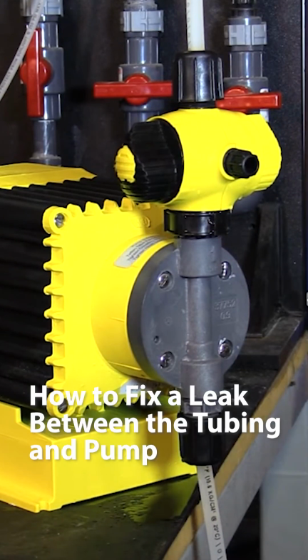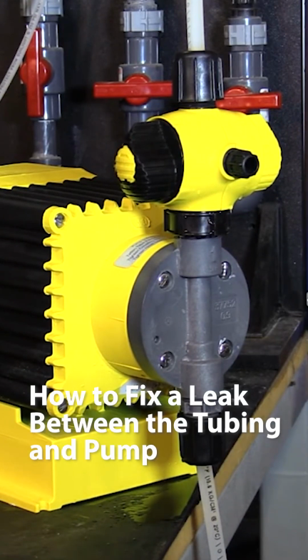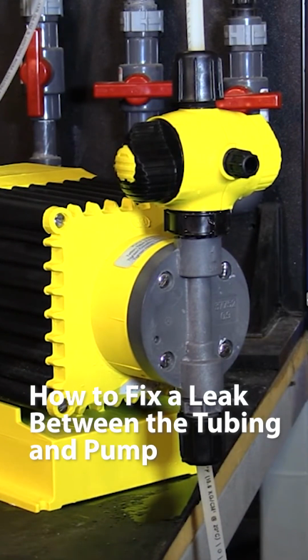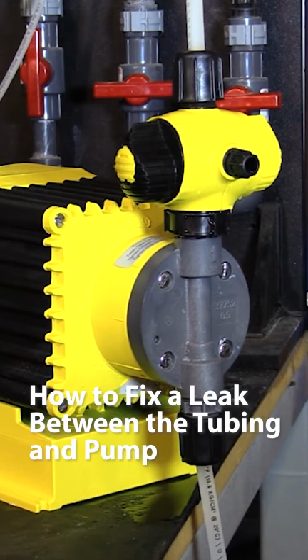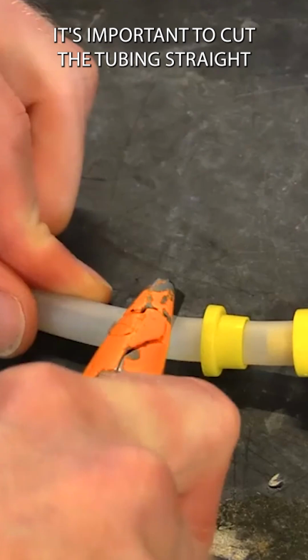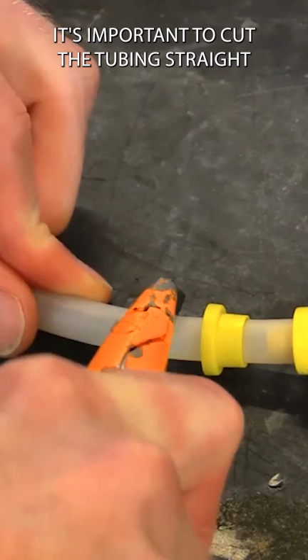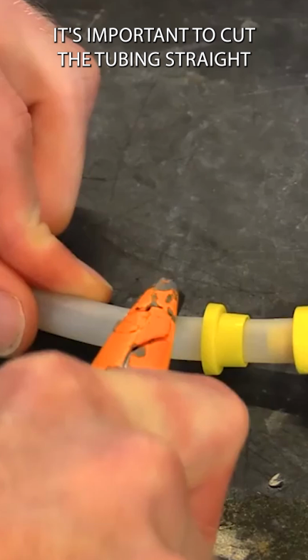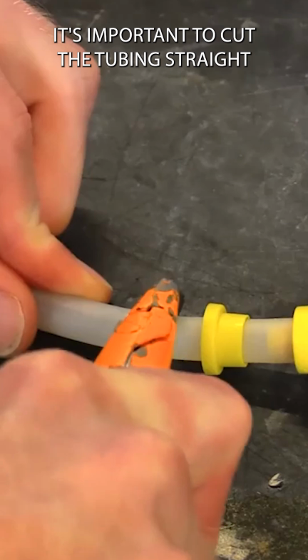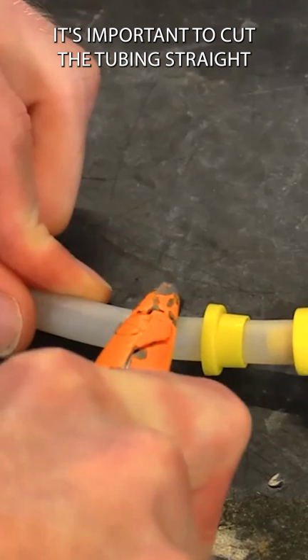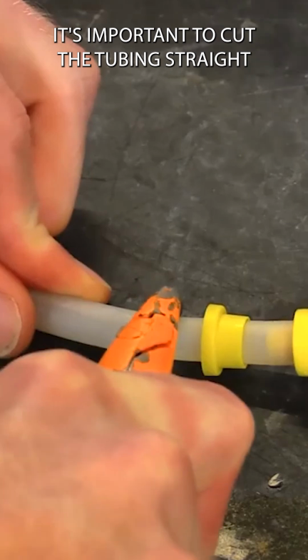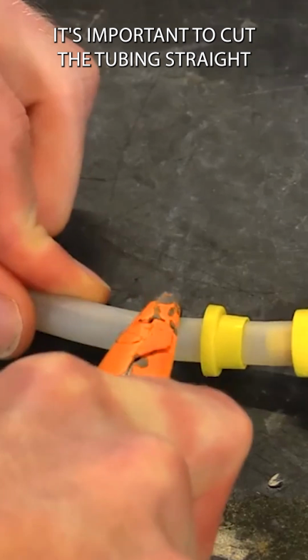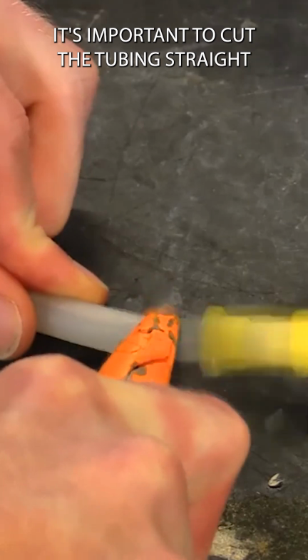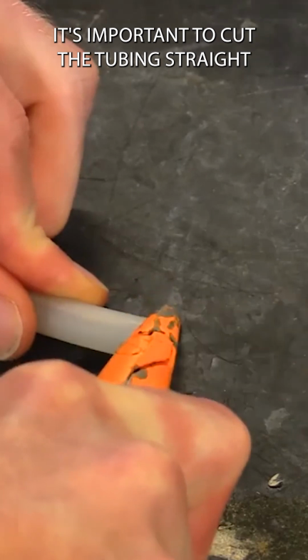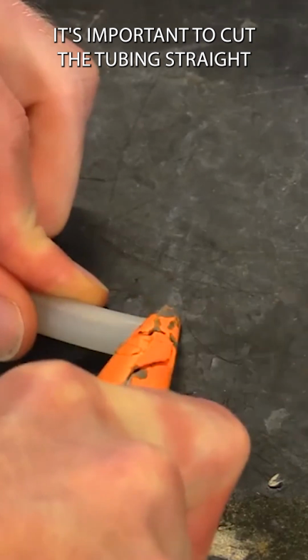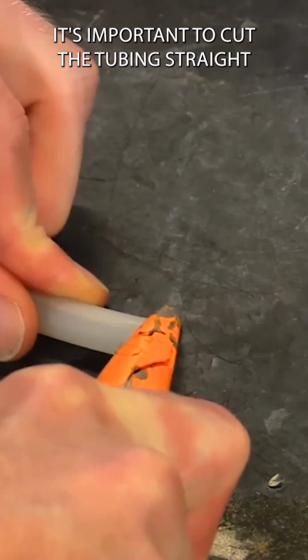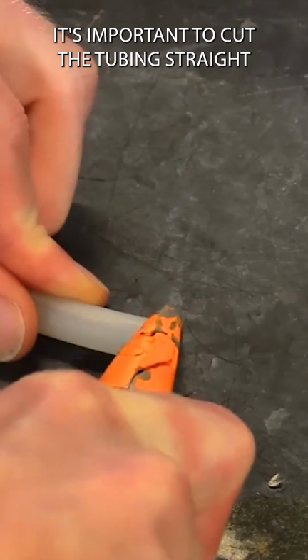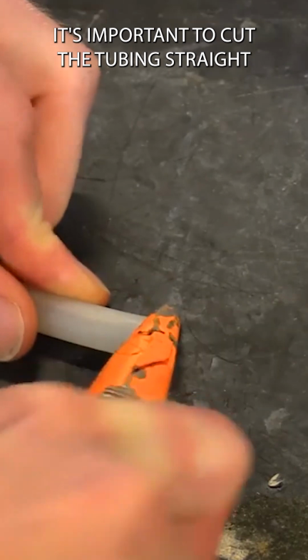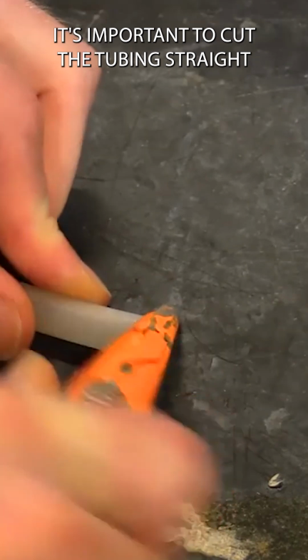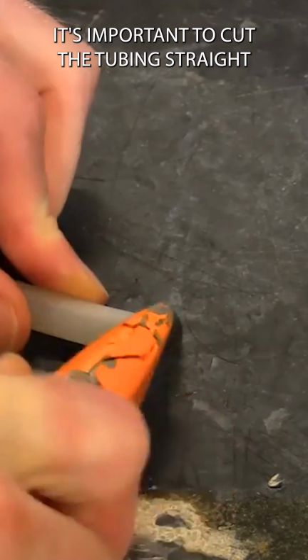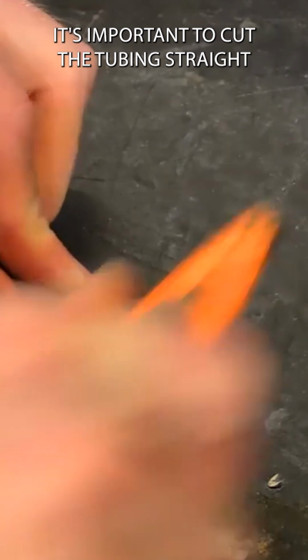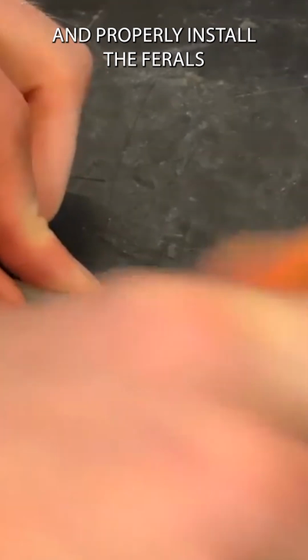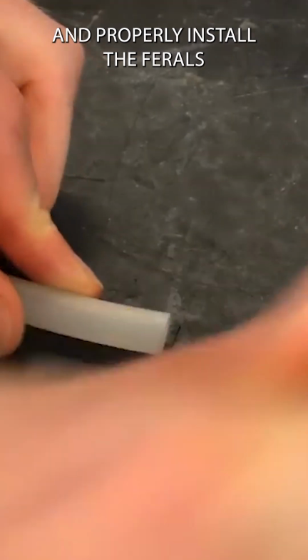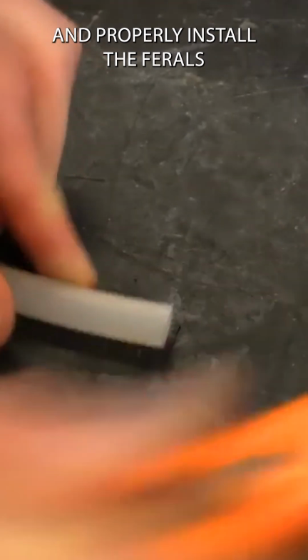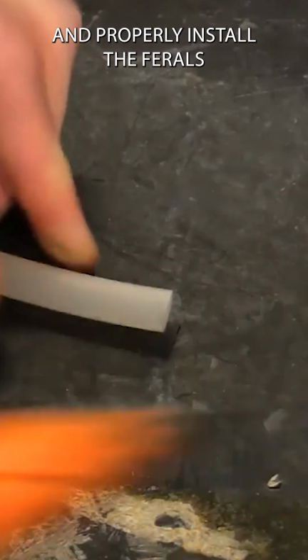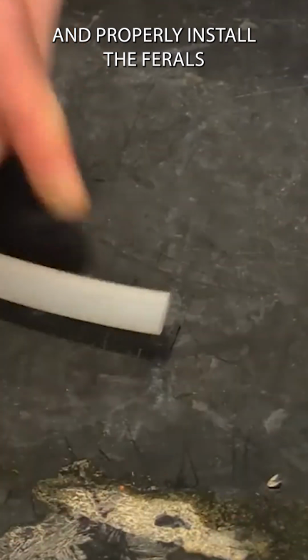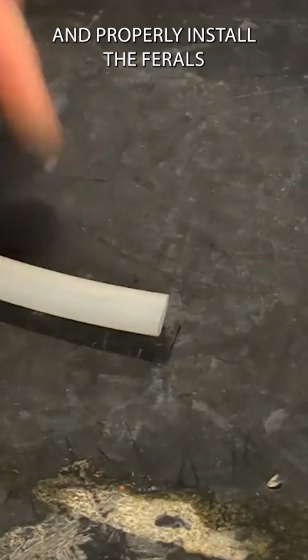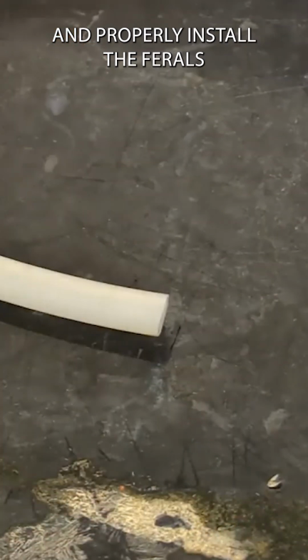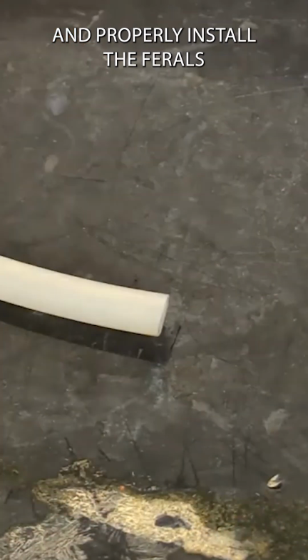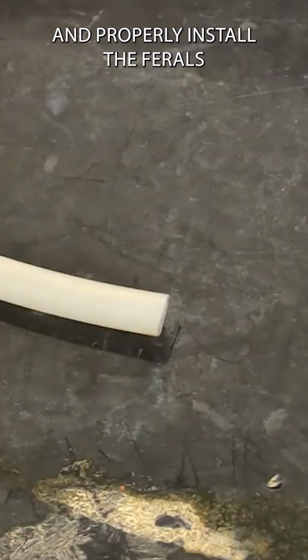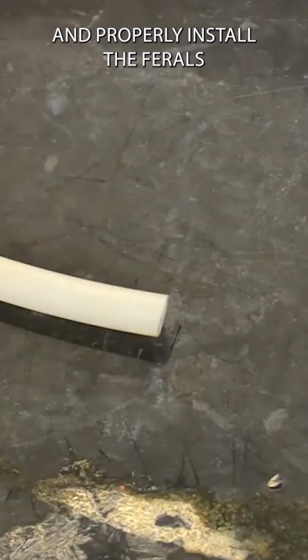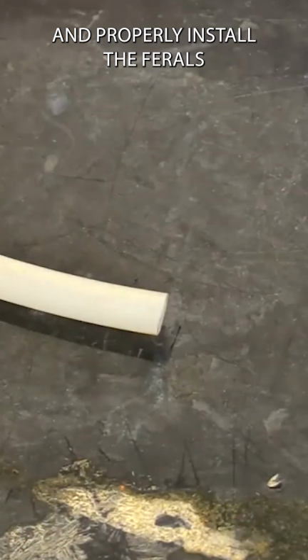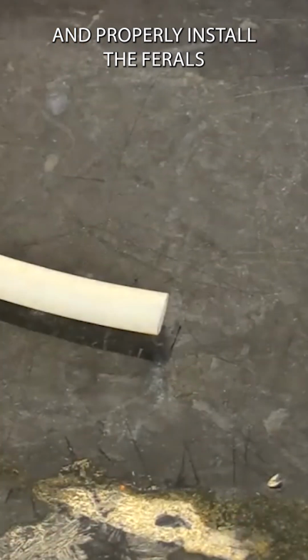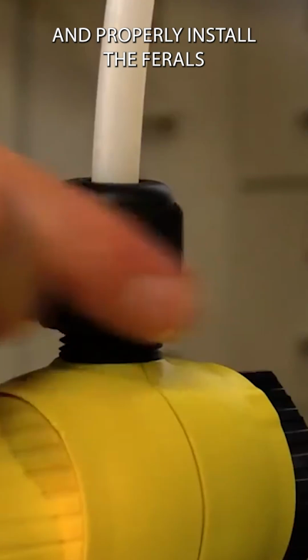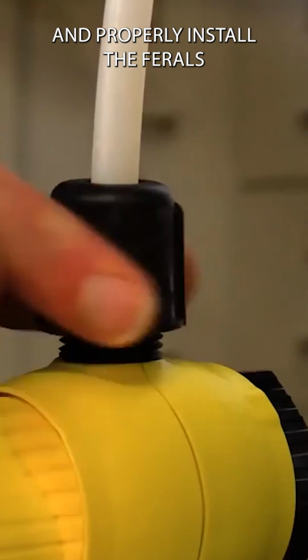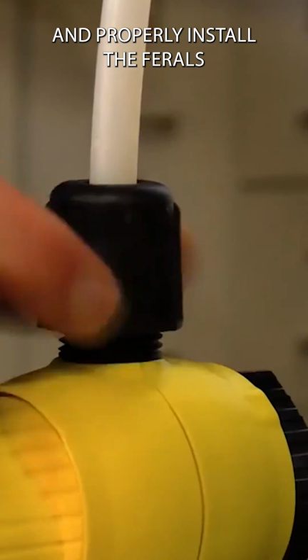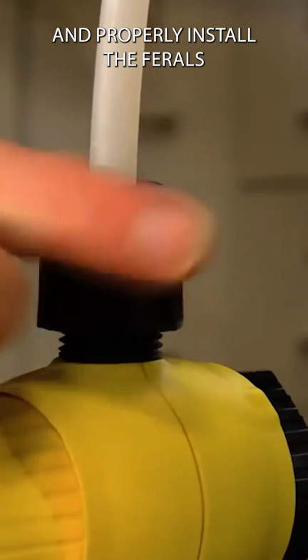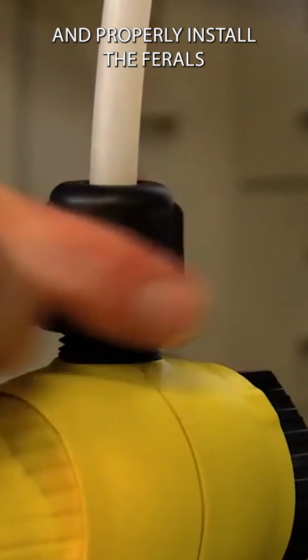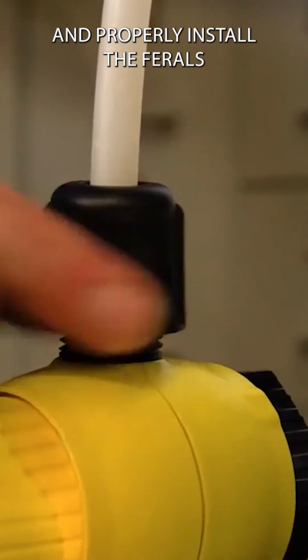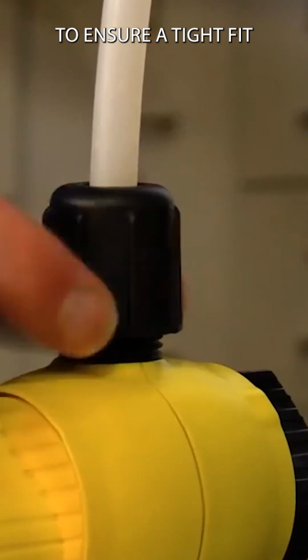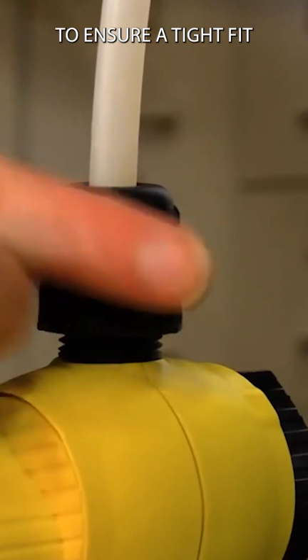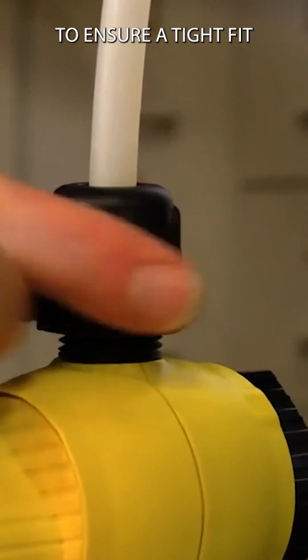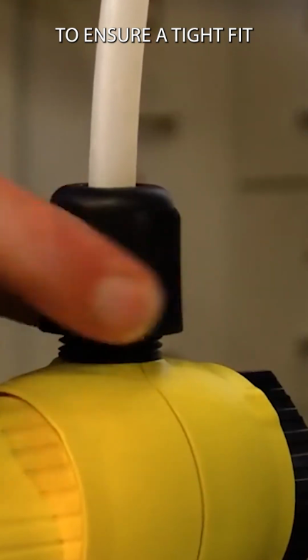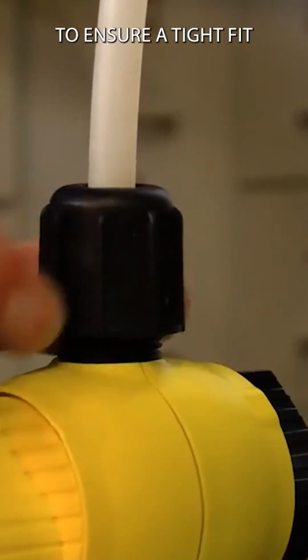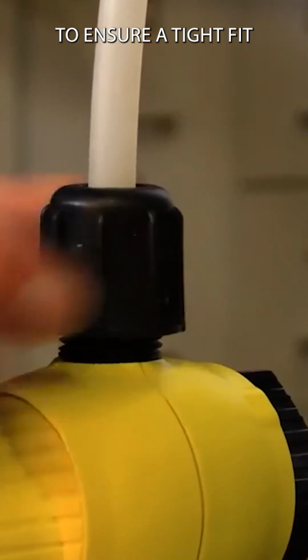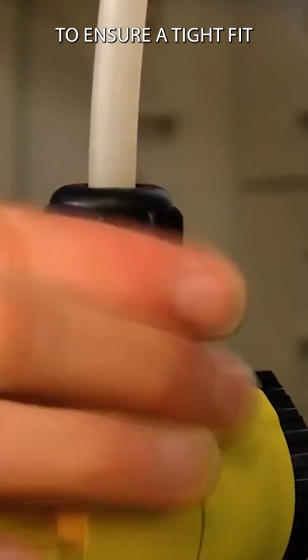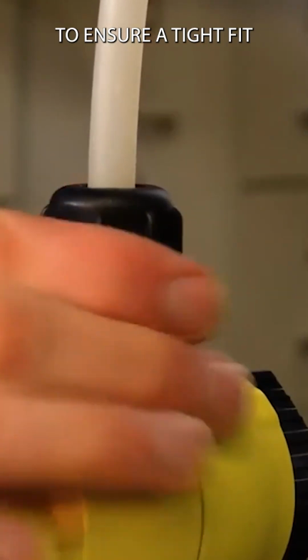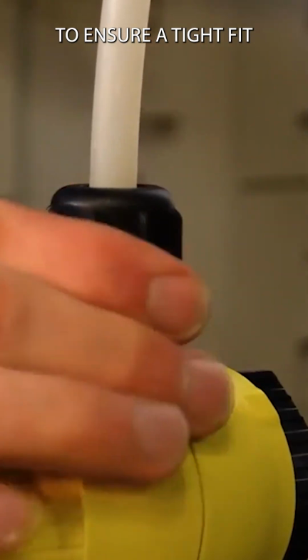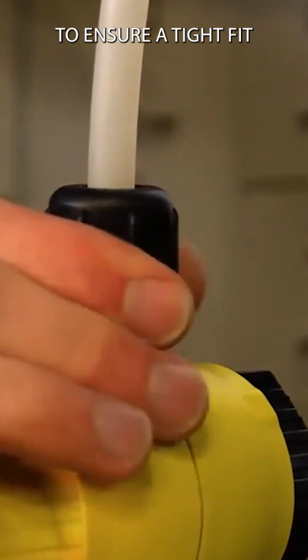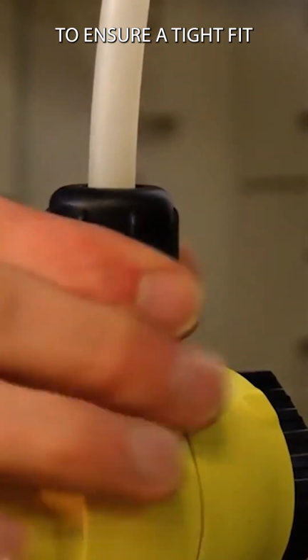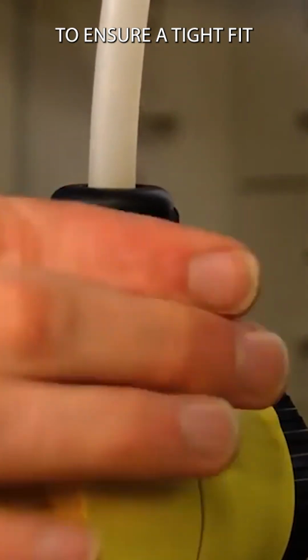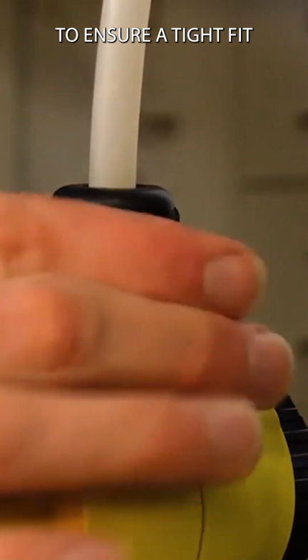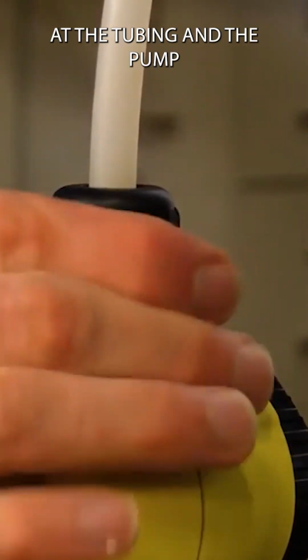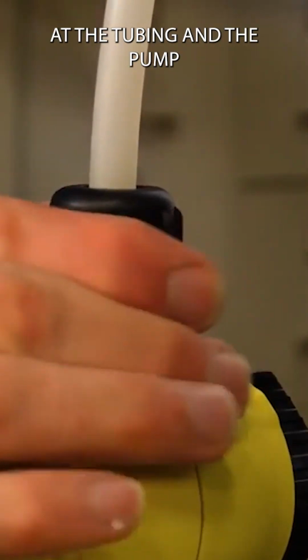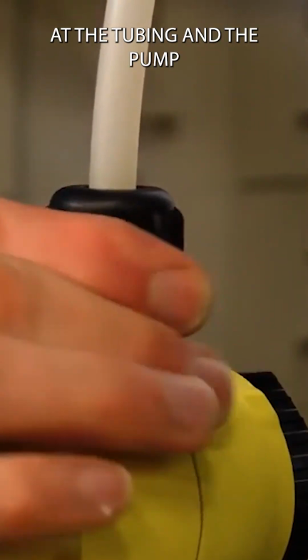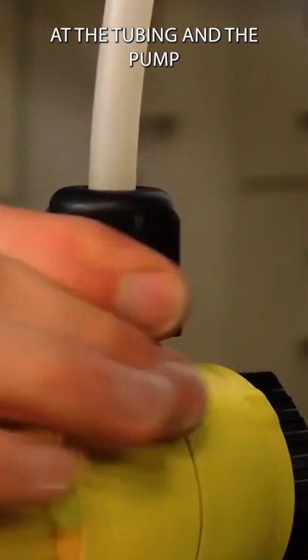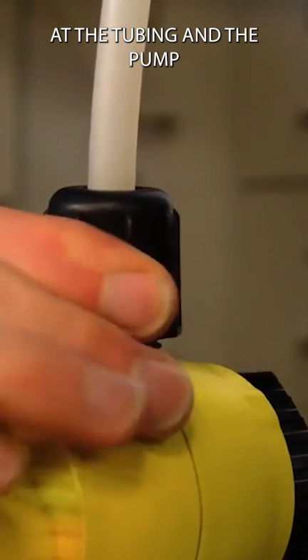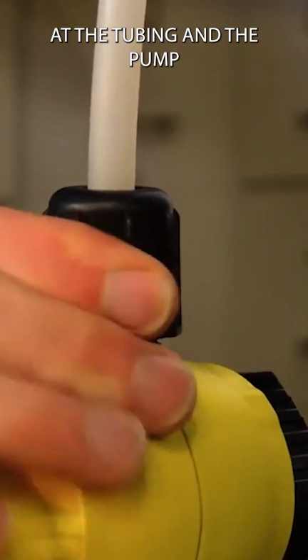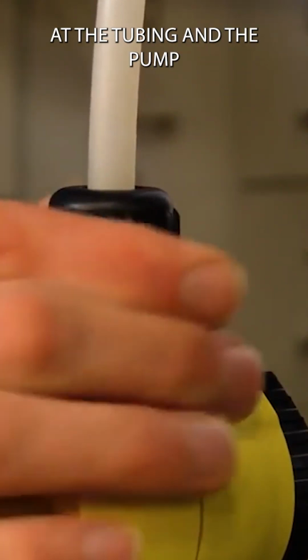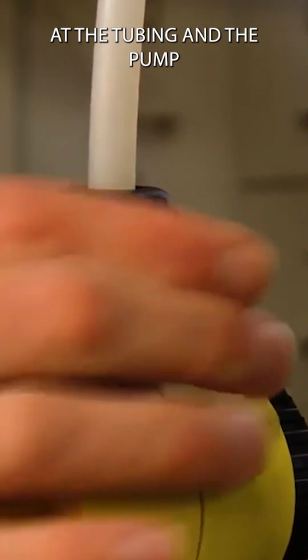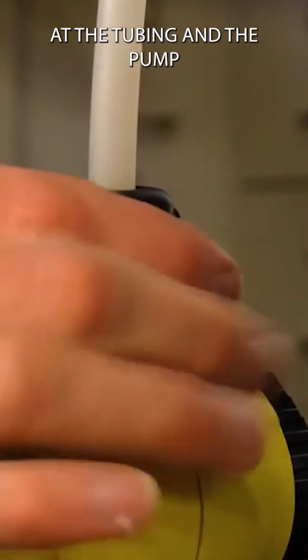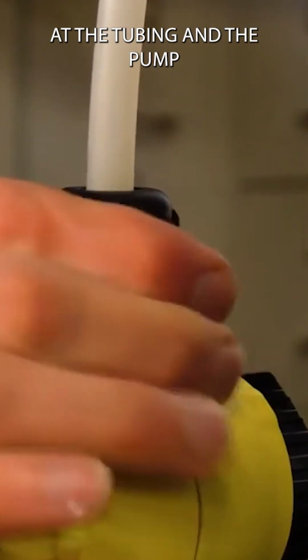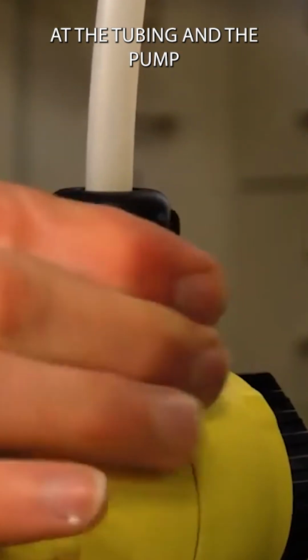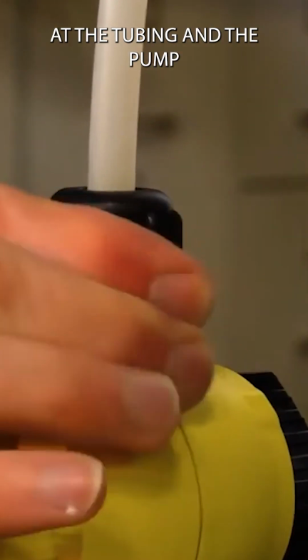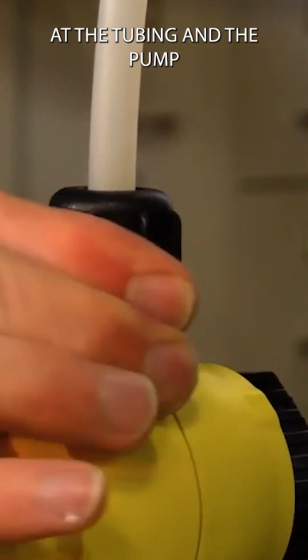It's important to cut the tubing straight and properly install the ferrules to ensure a tight fit at the tubing and the pump.